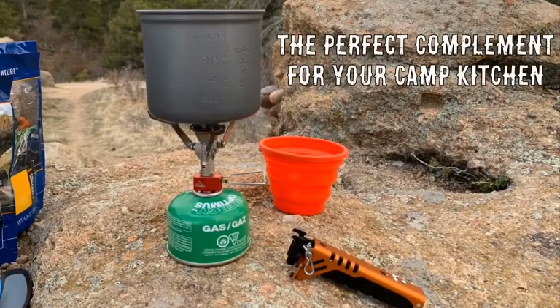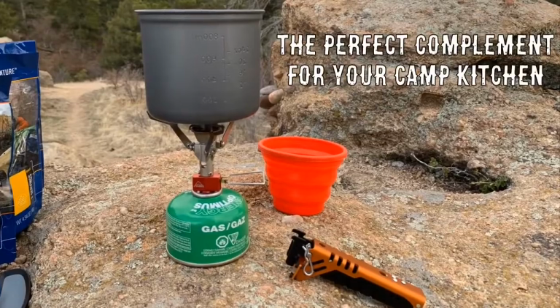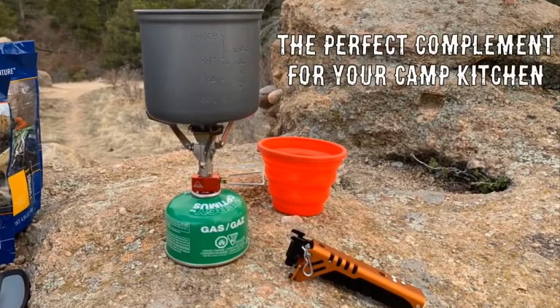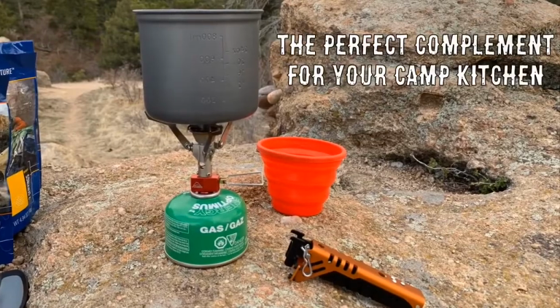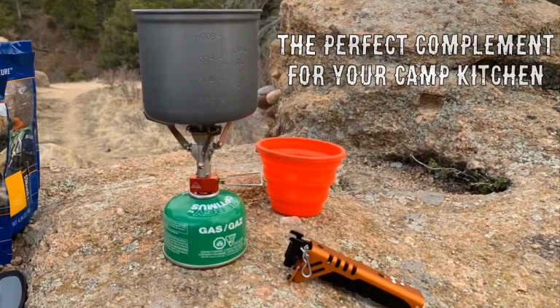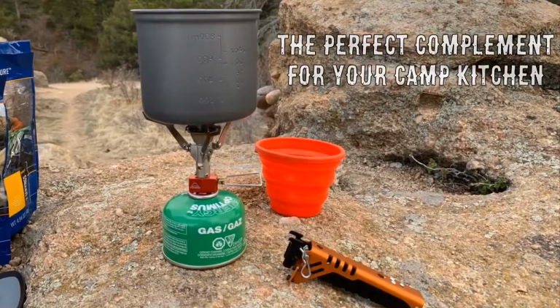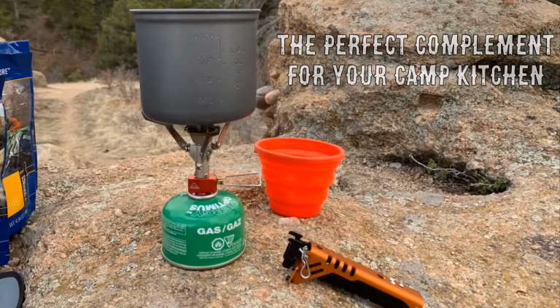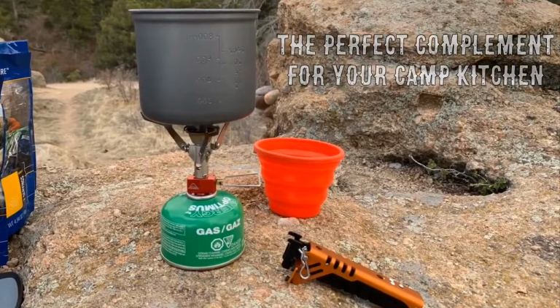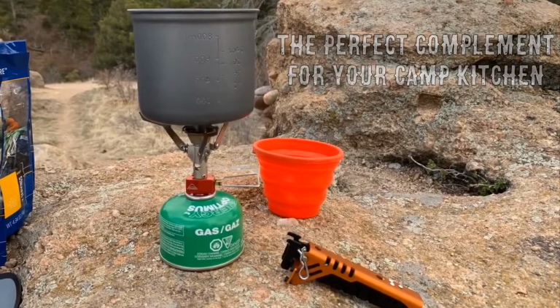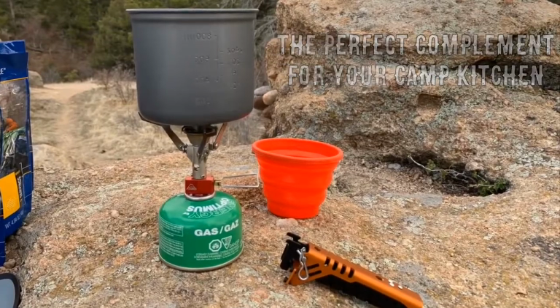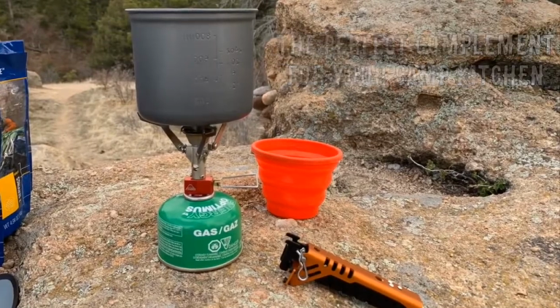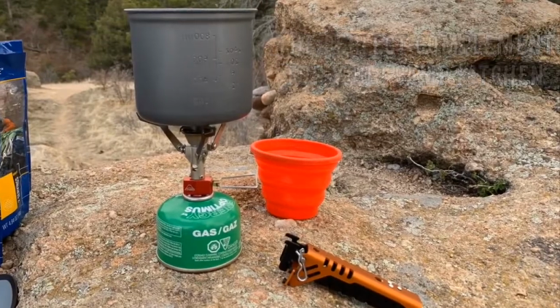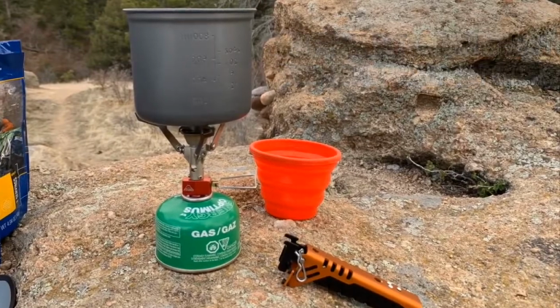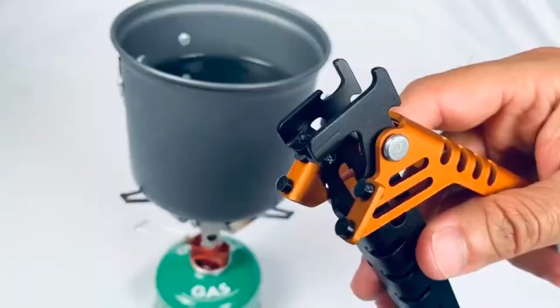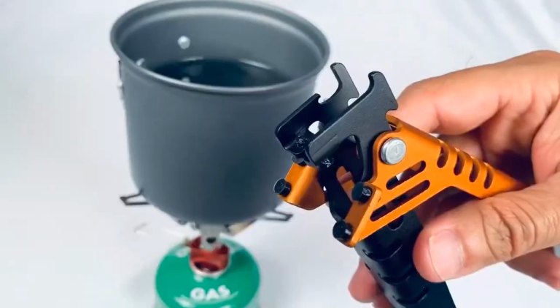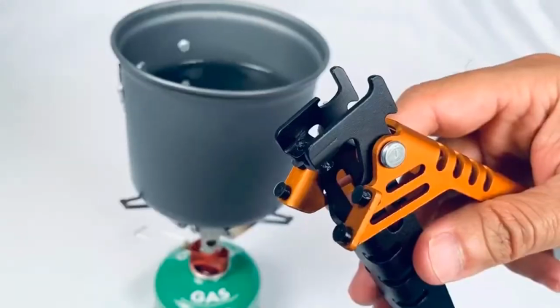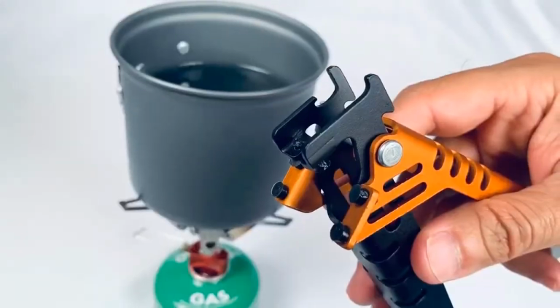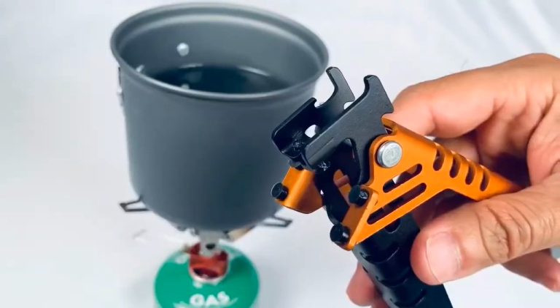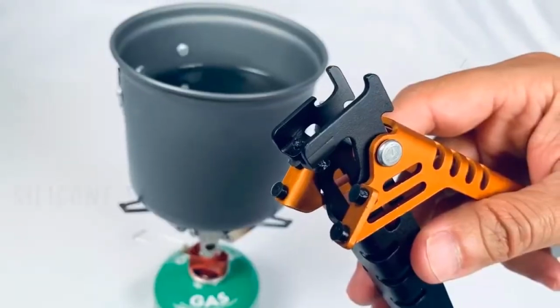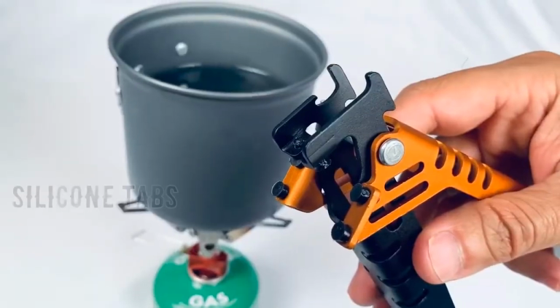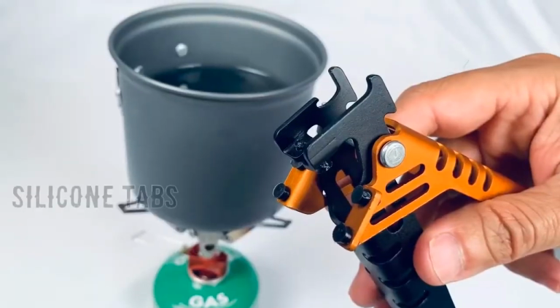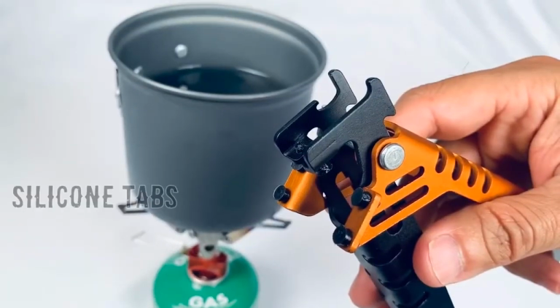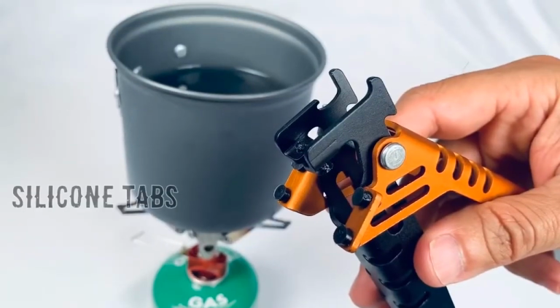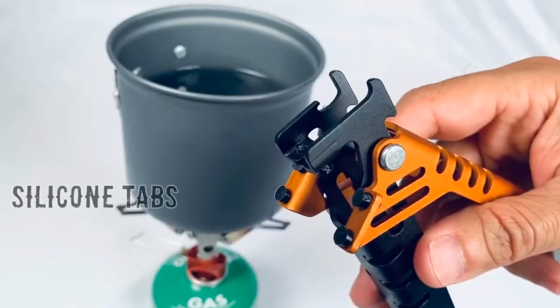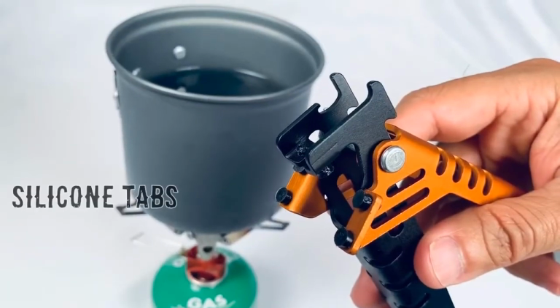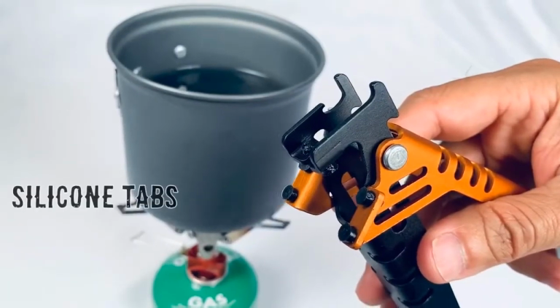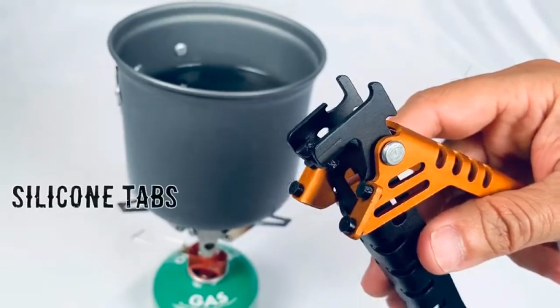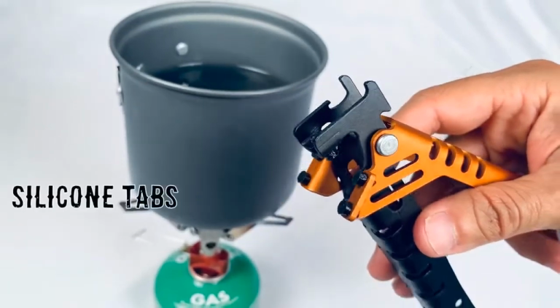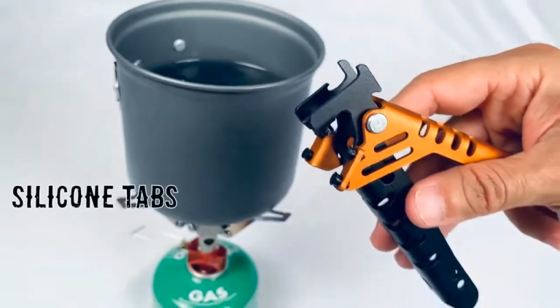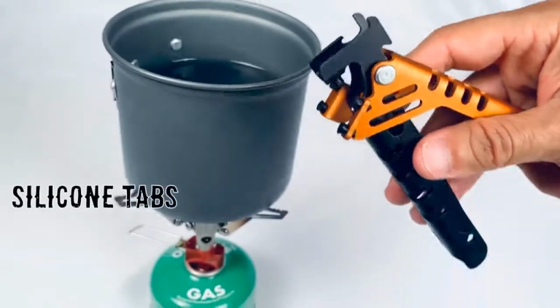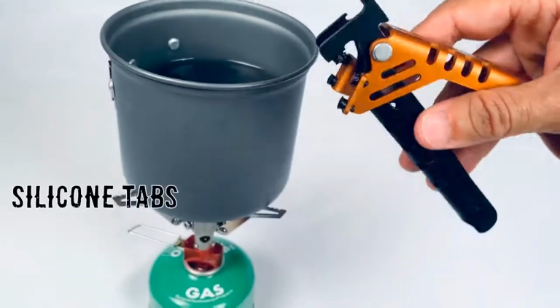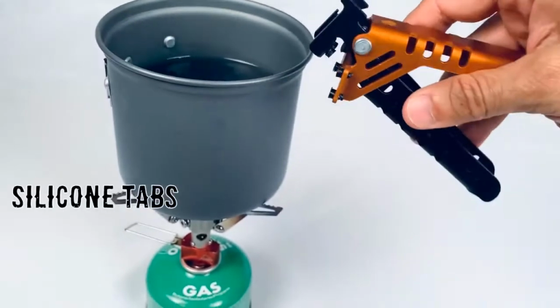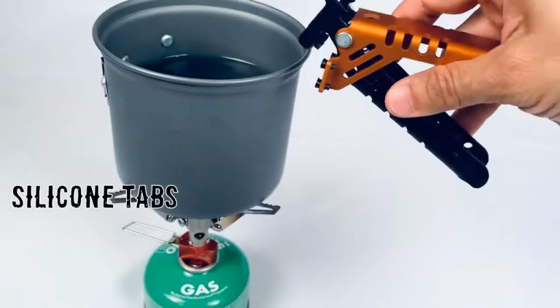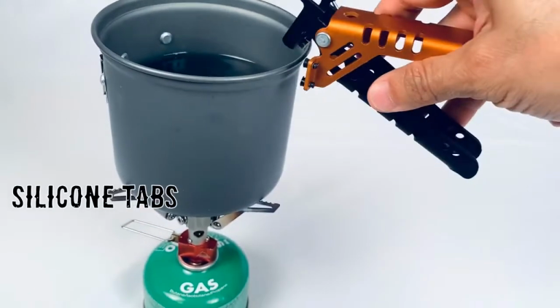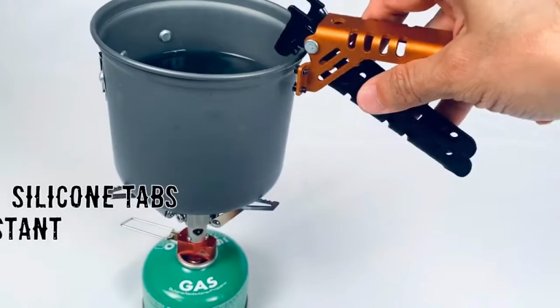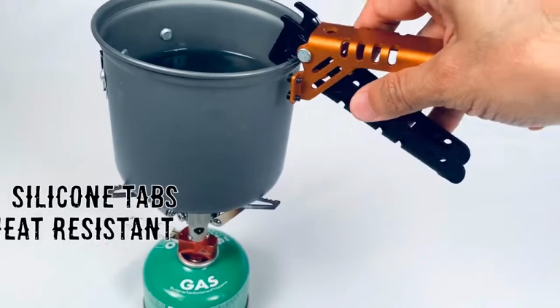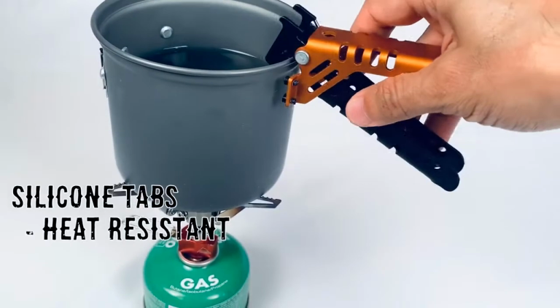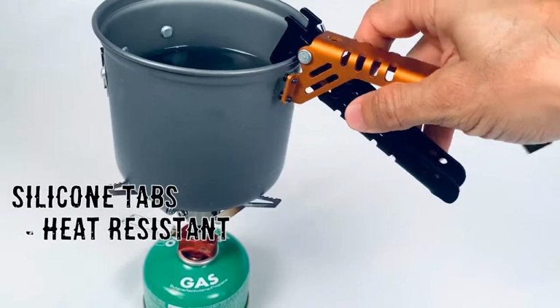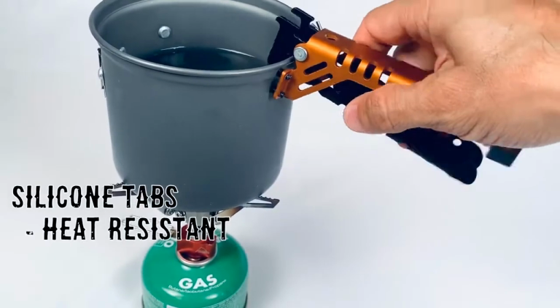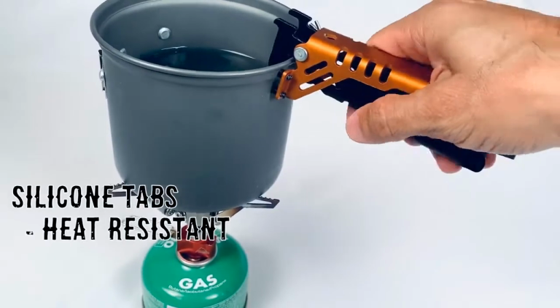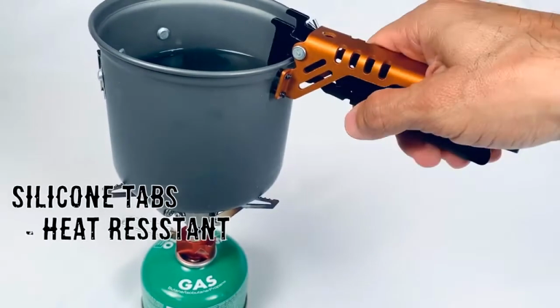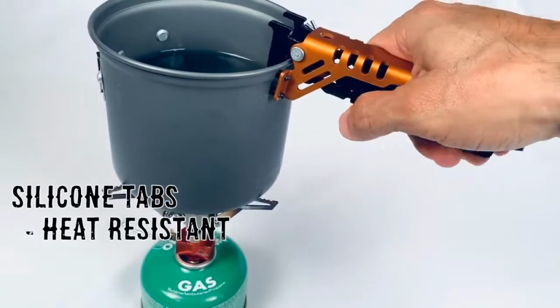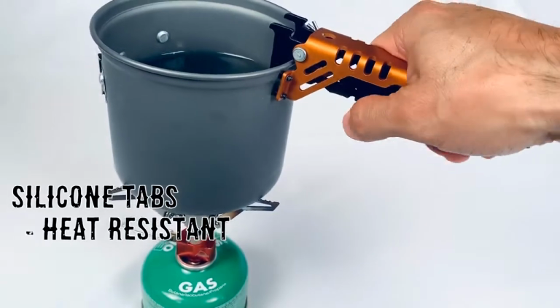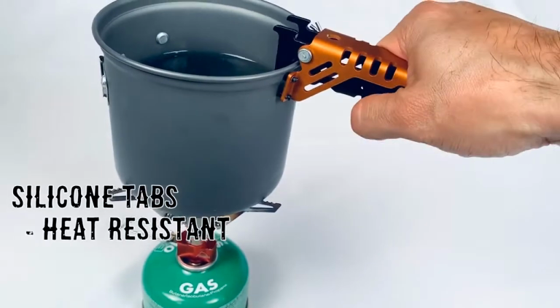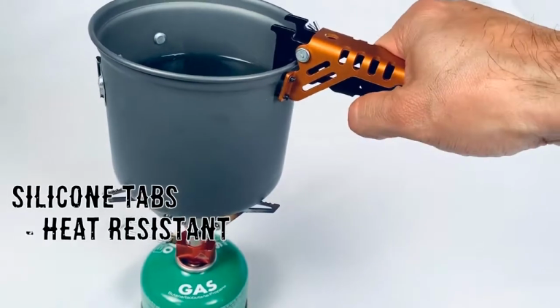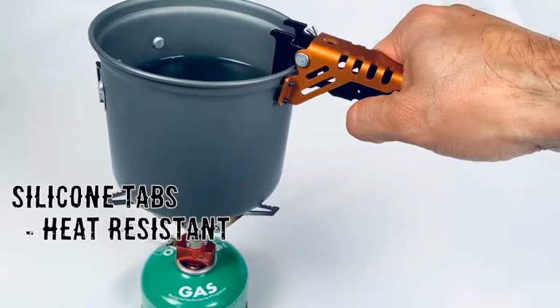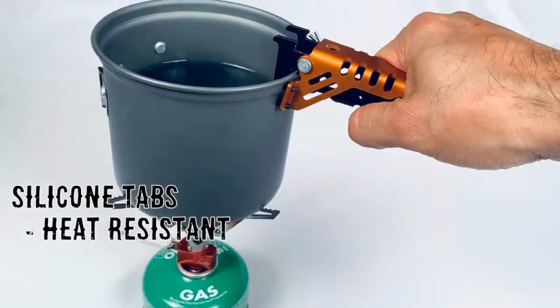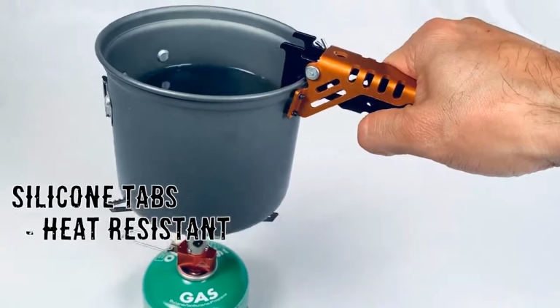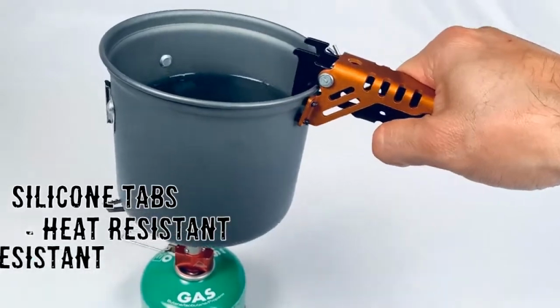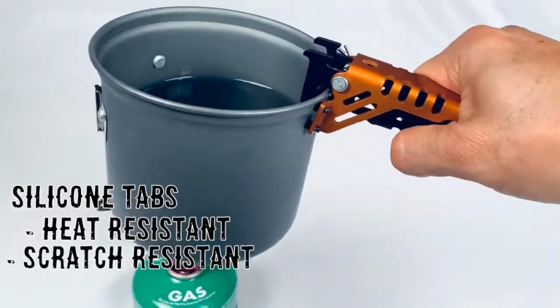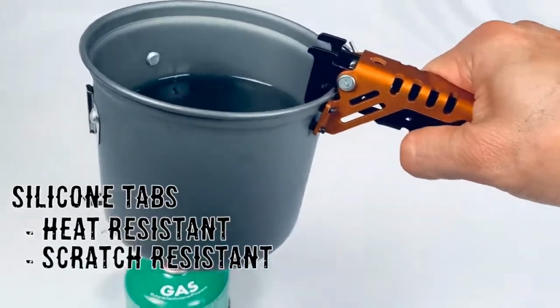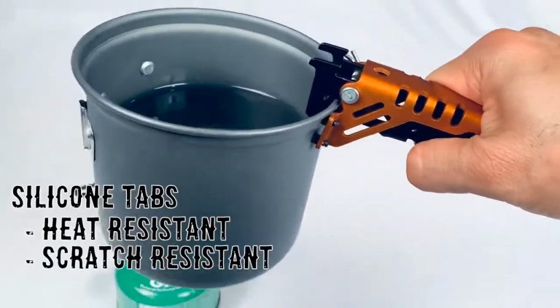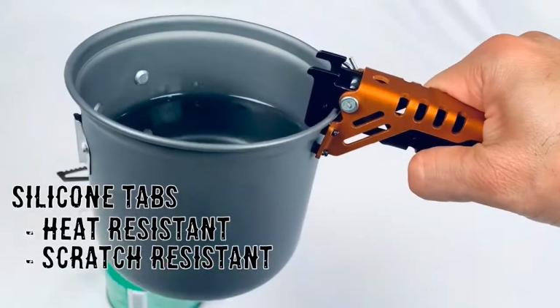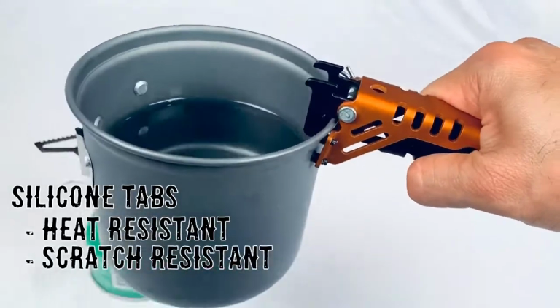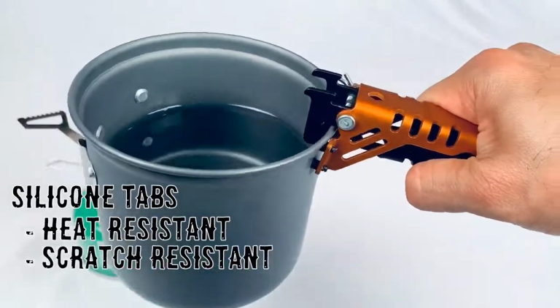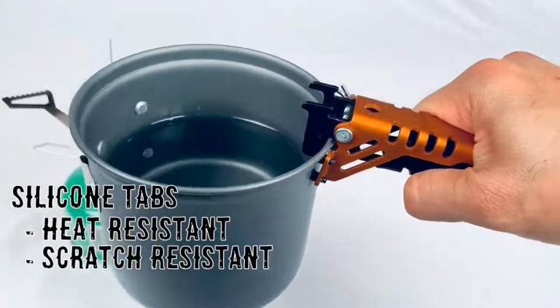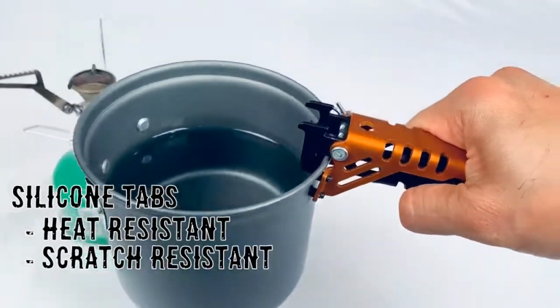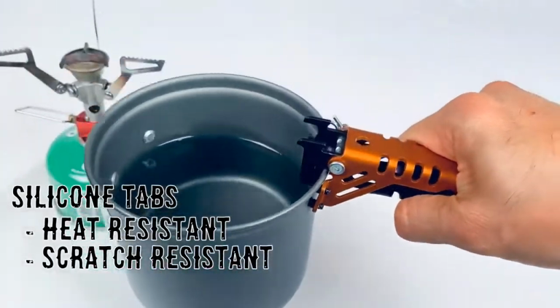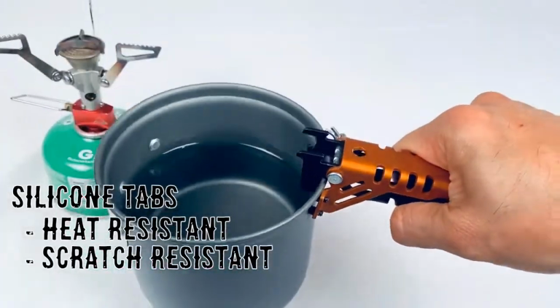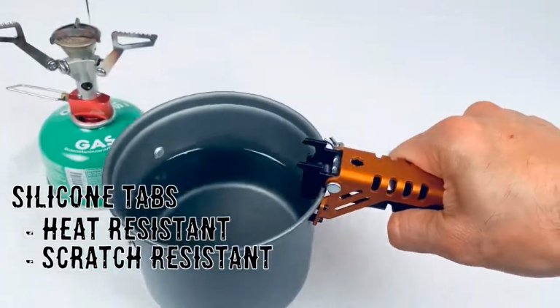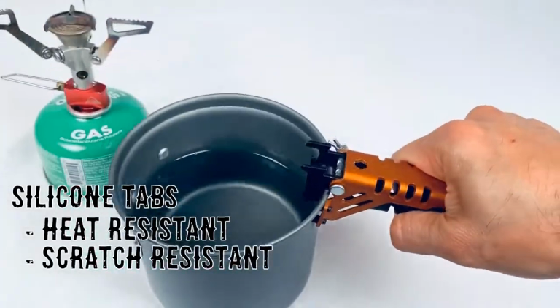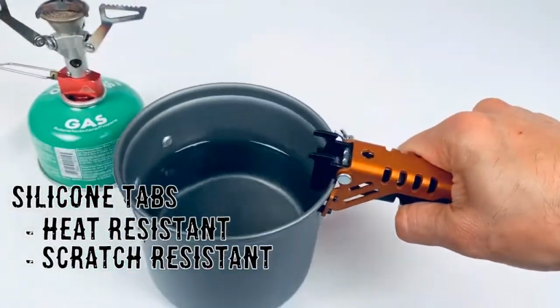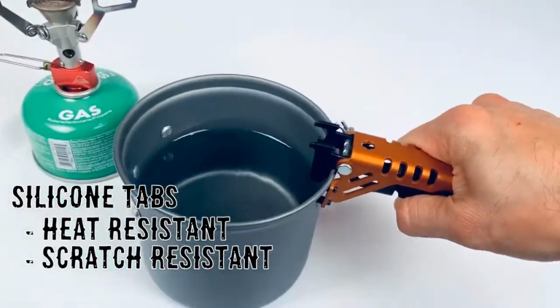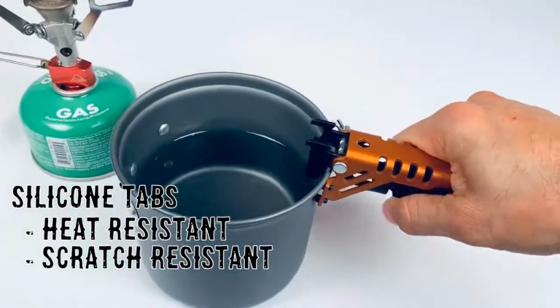For kitchen time, we have placed meaty silicone tabs on the front end for heat resistant, scratch-proof, super grip.